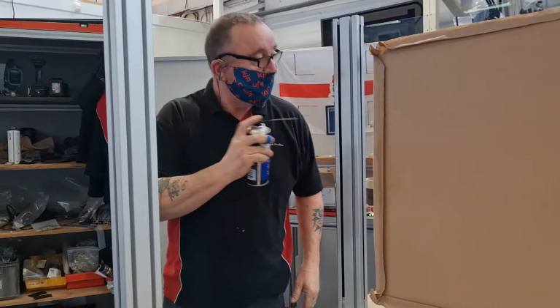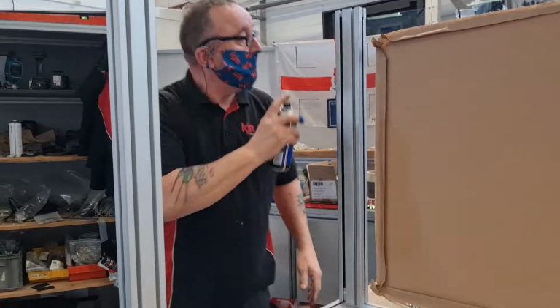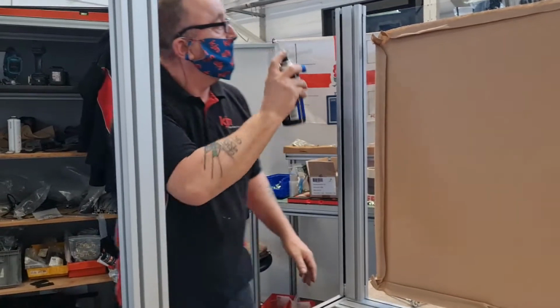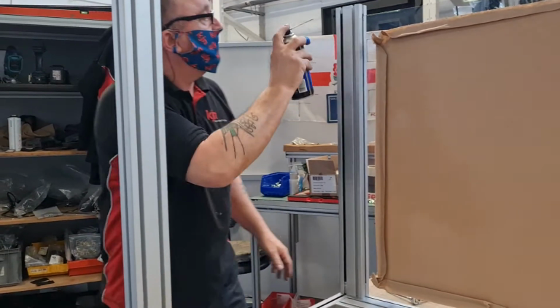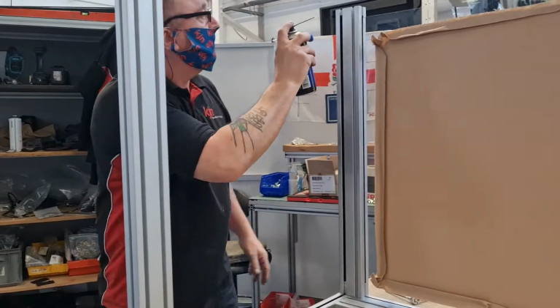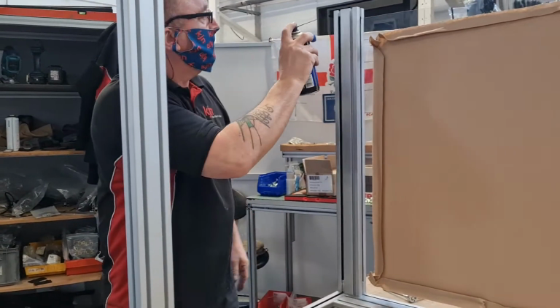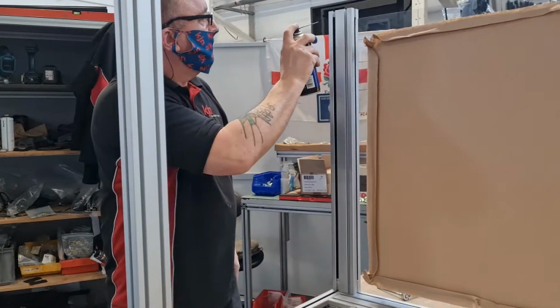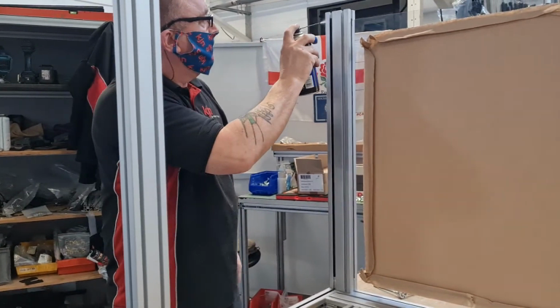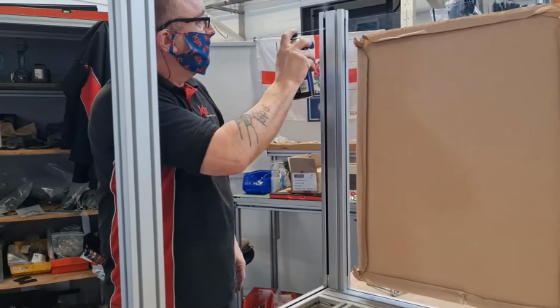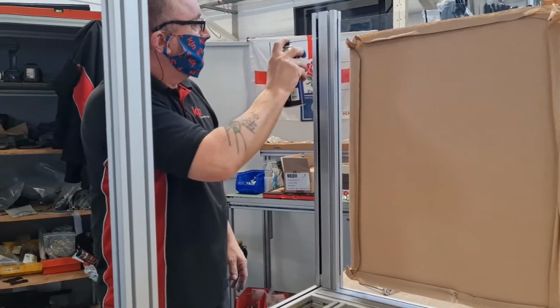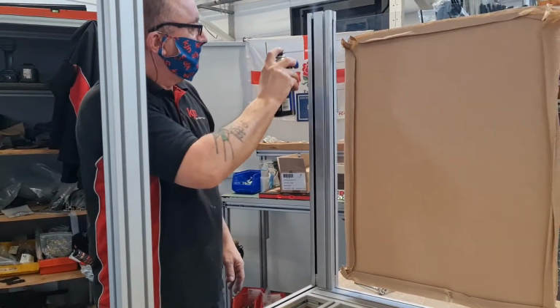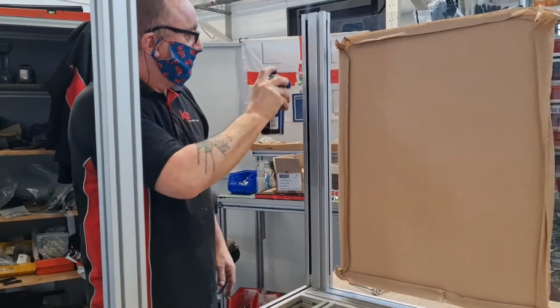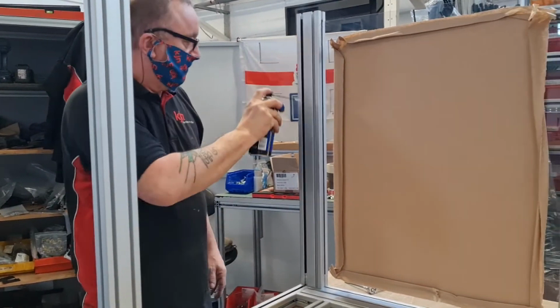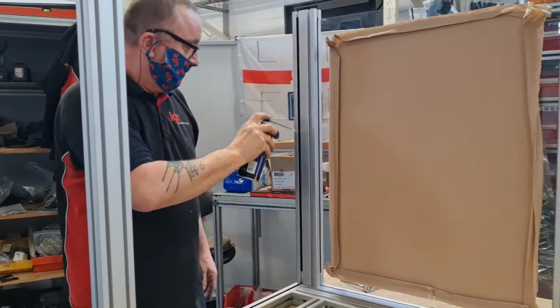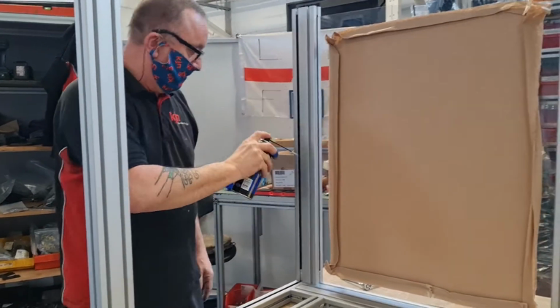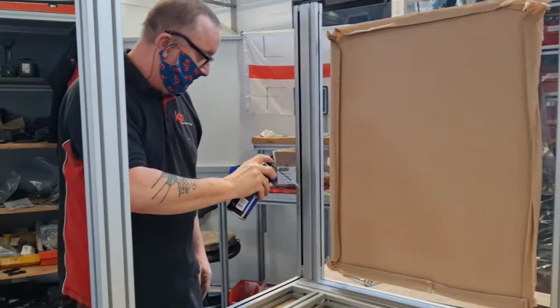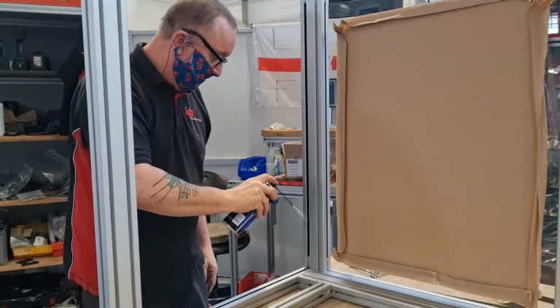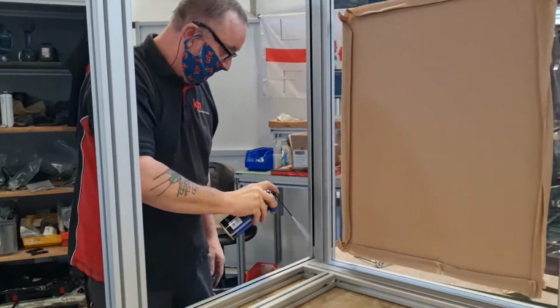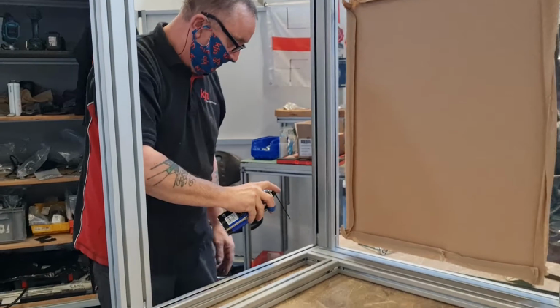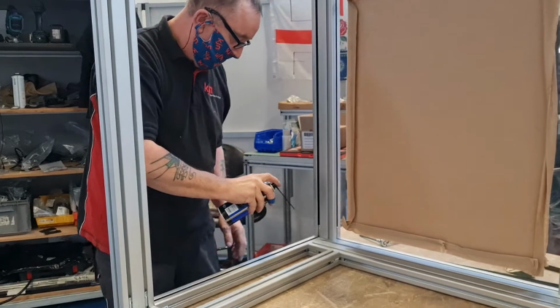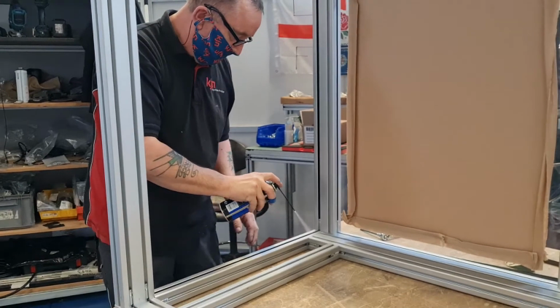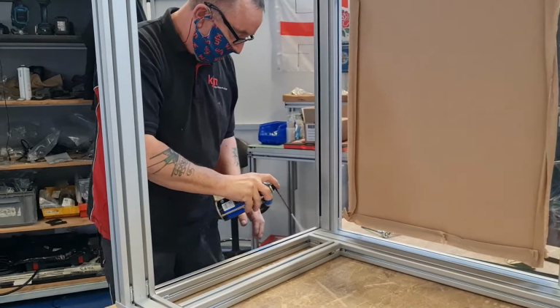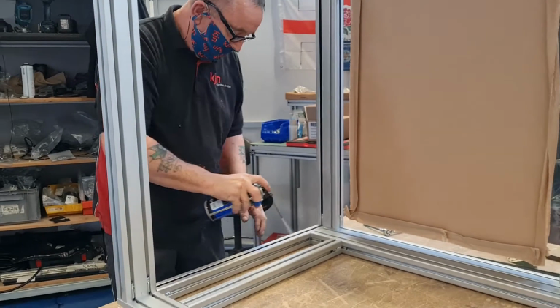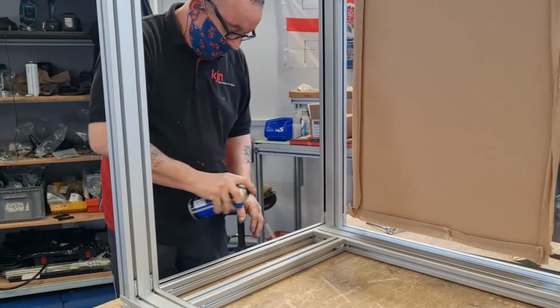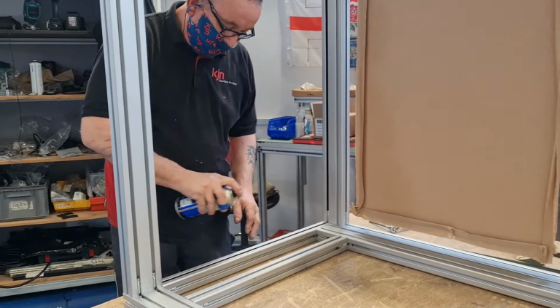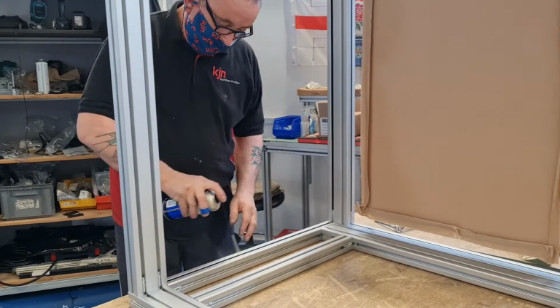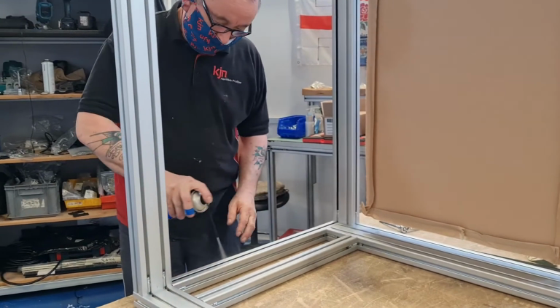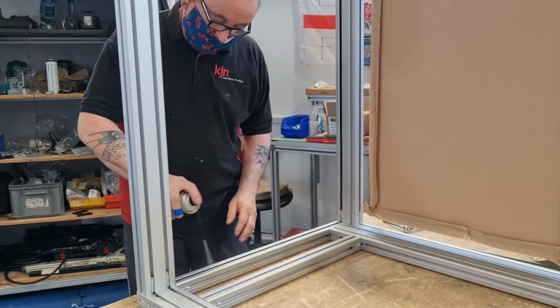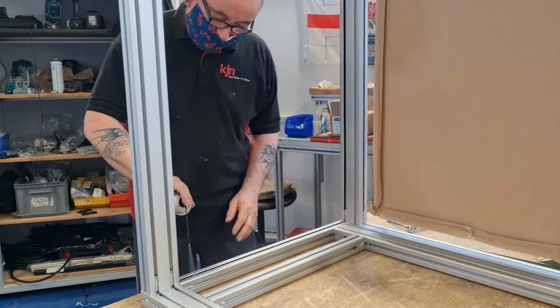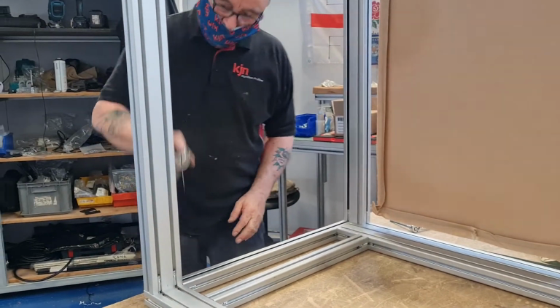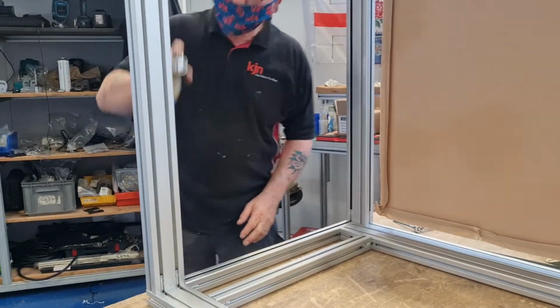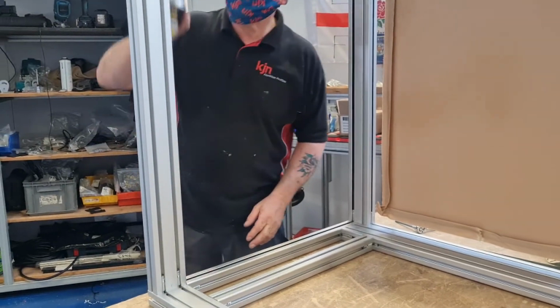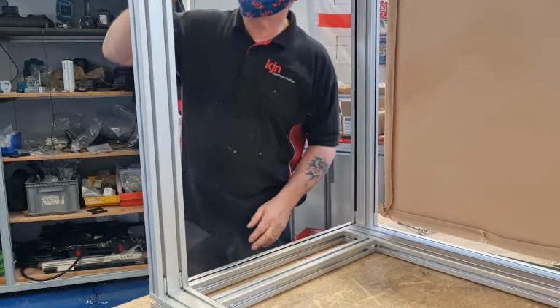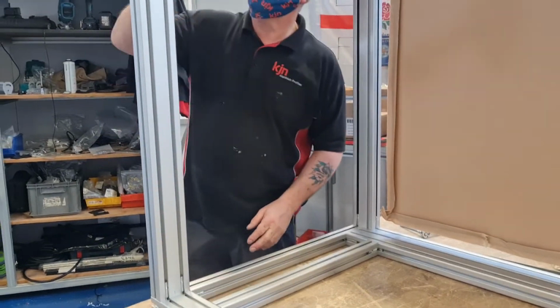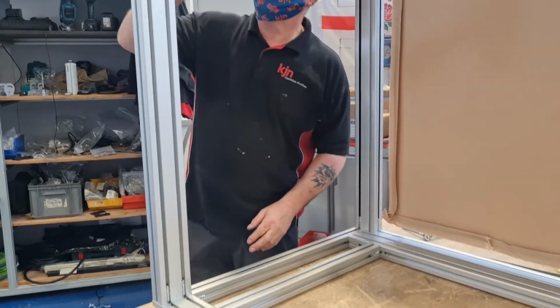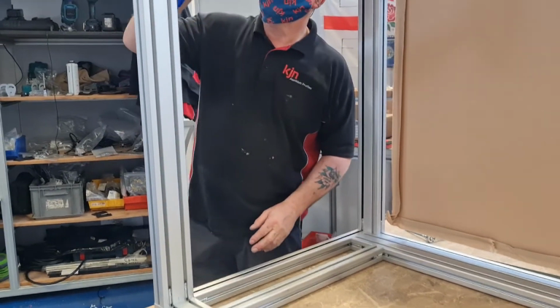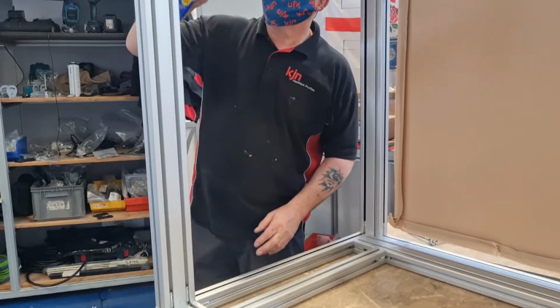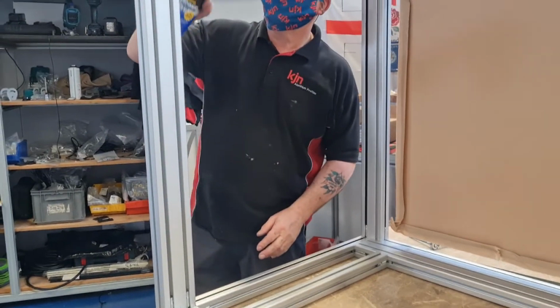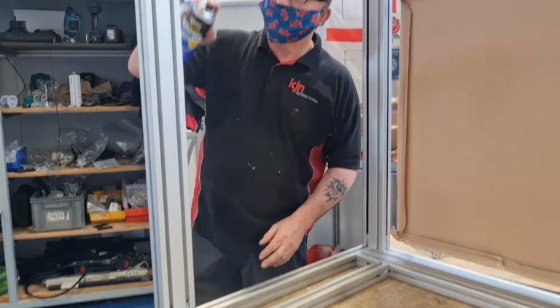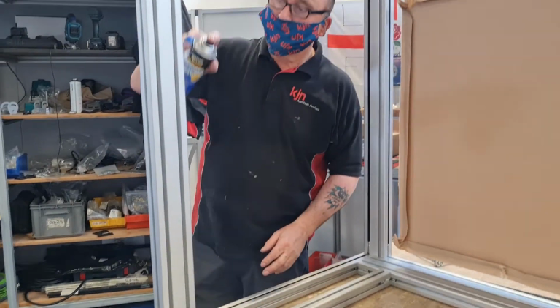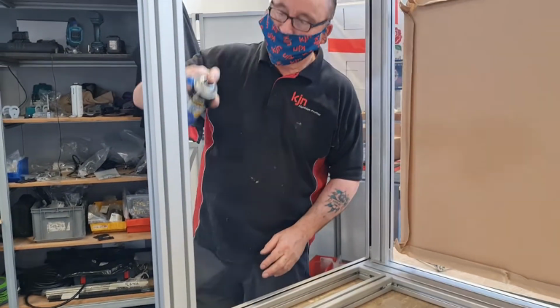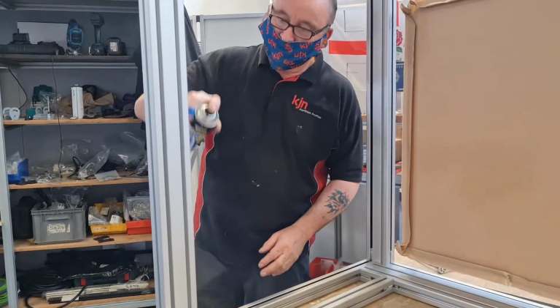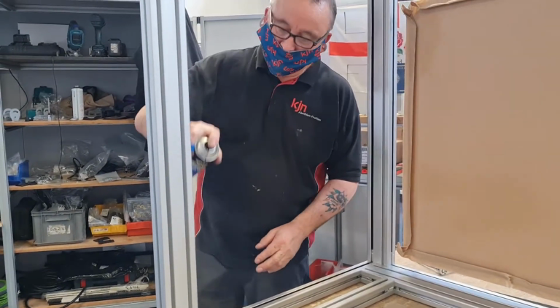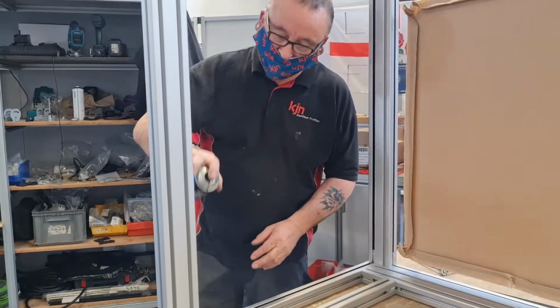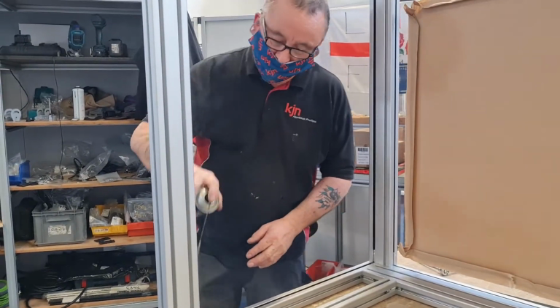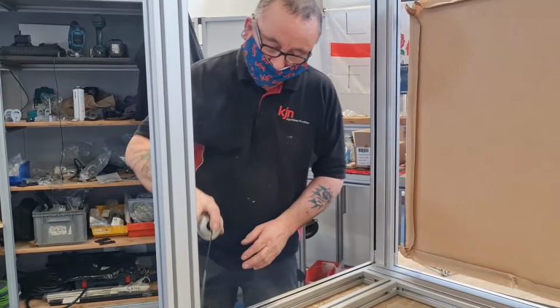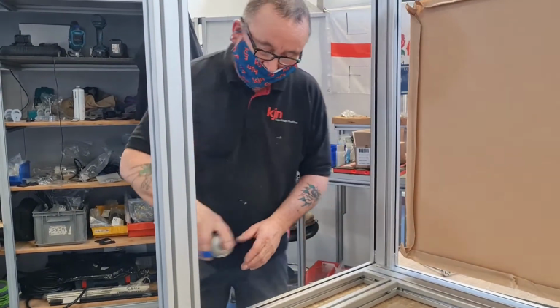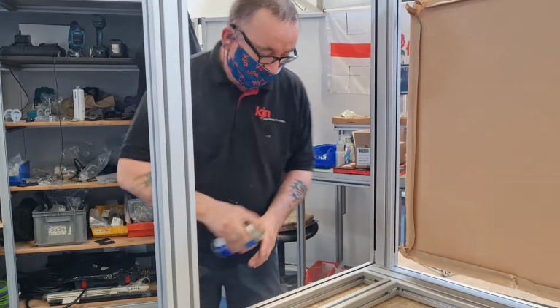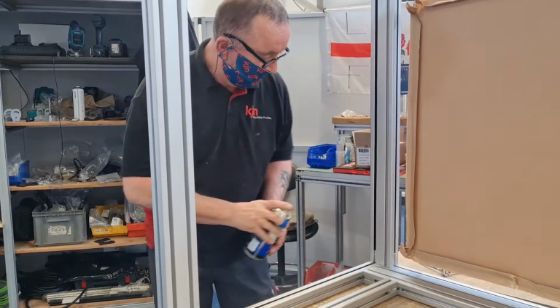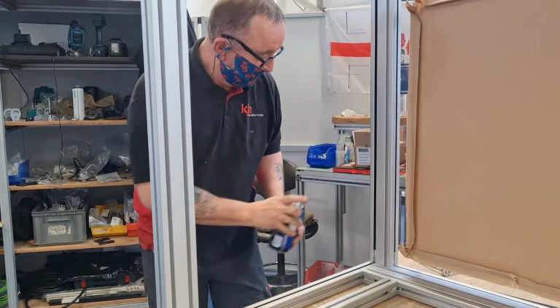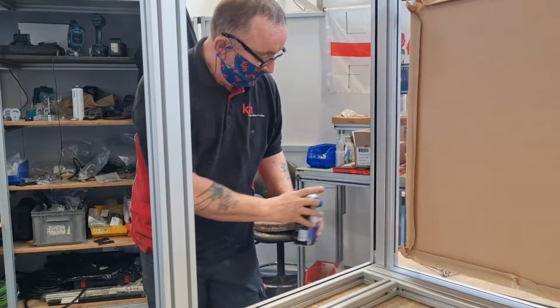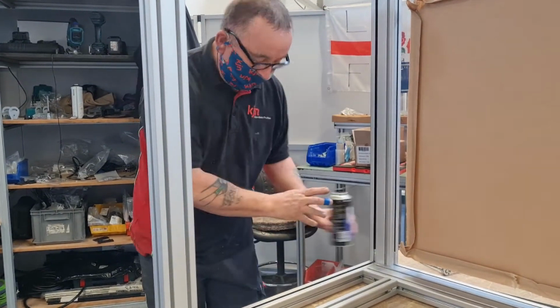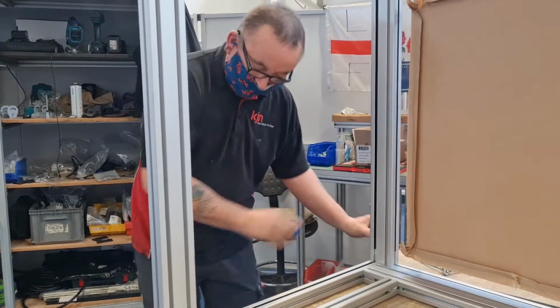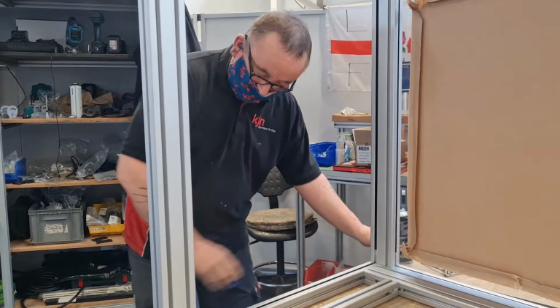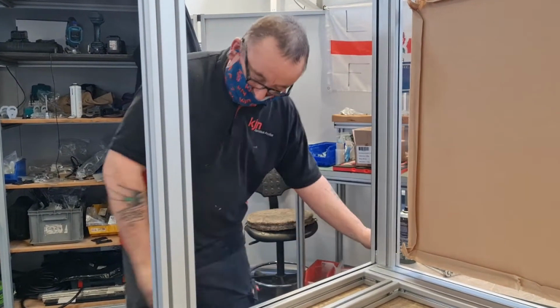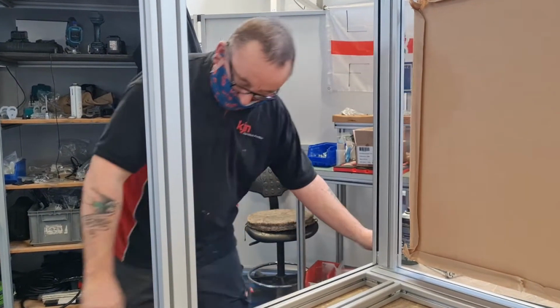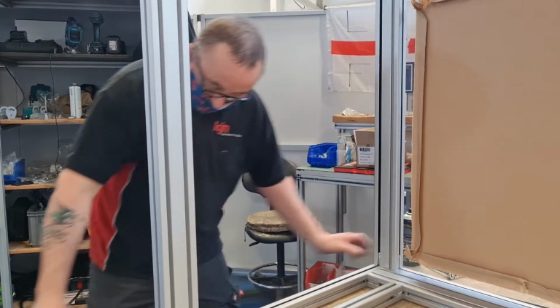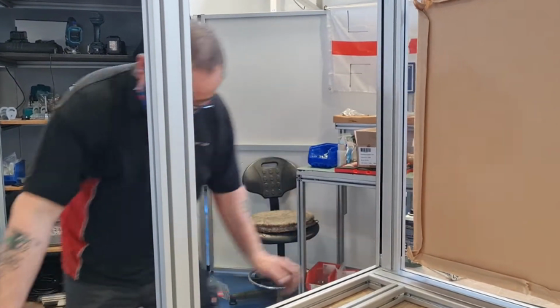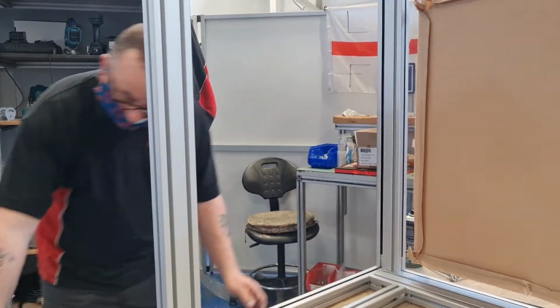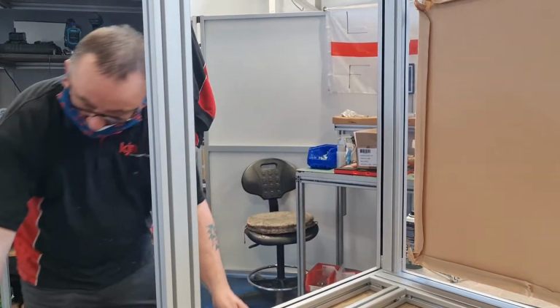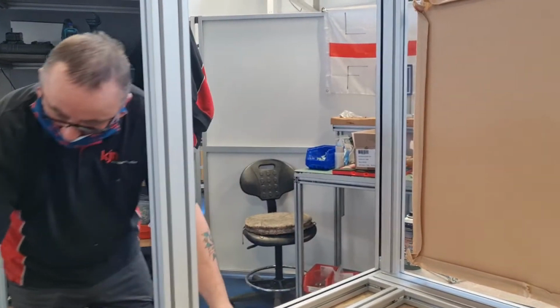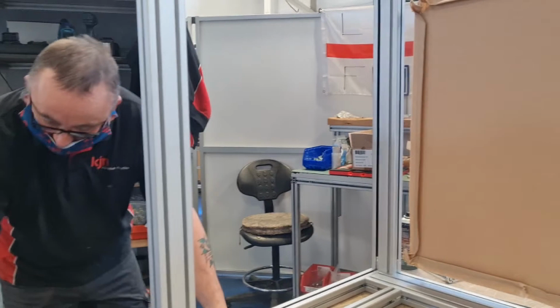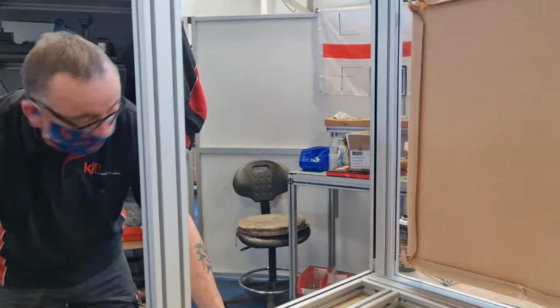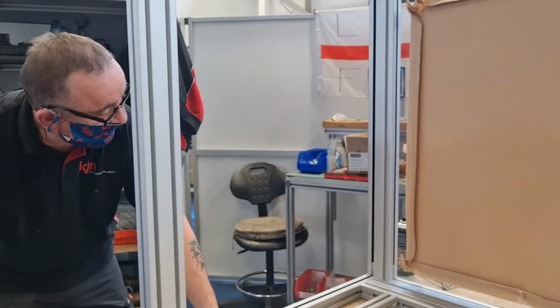So I'm going to go for panel number two. I've already got the glazing in, so we're going around with the silicone spray ready for the second panel.